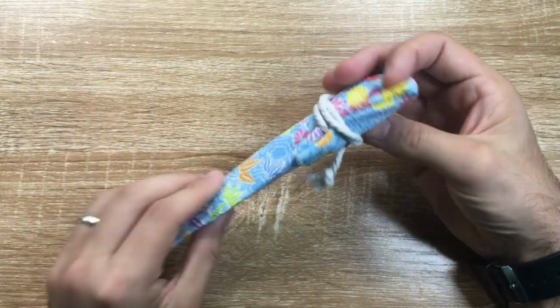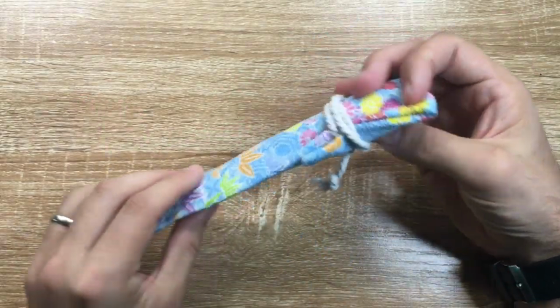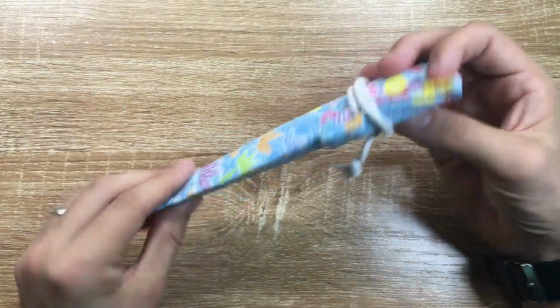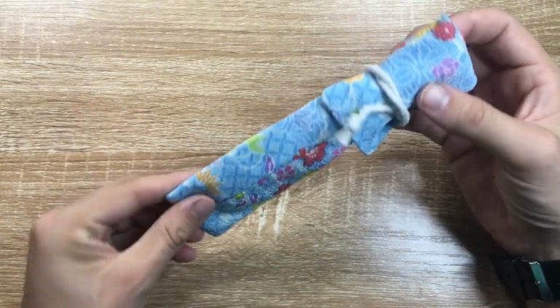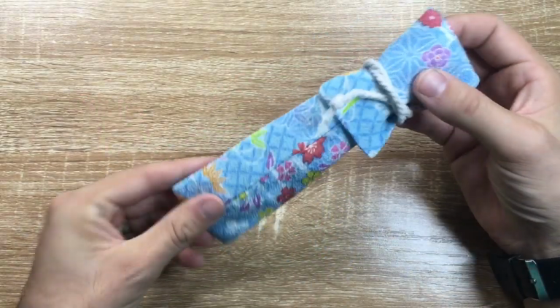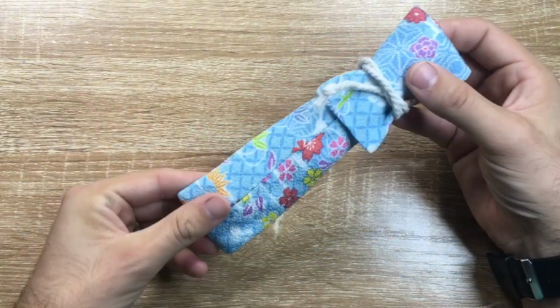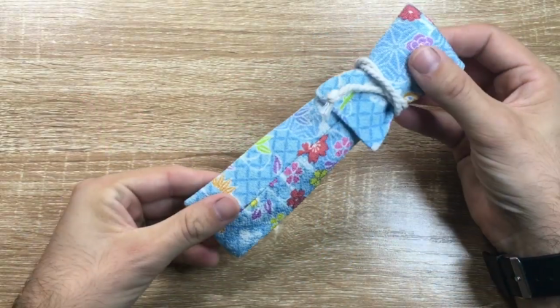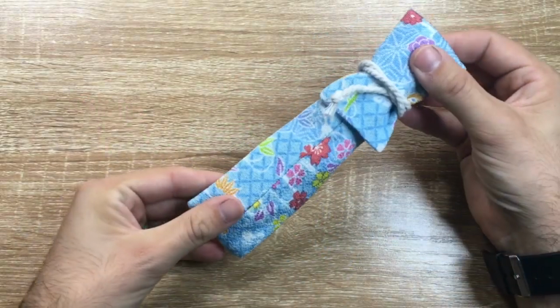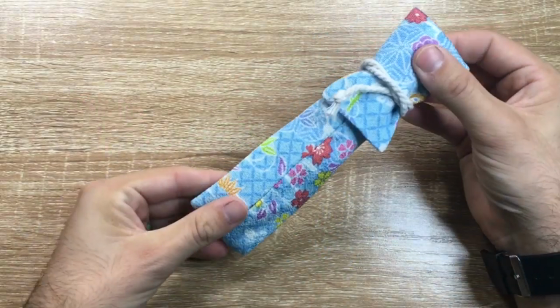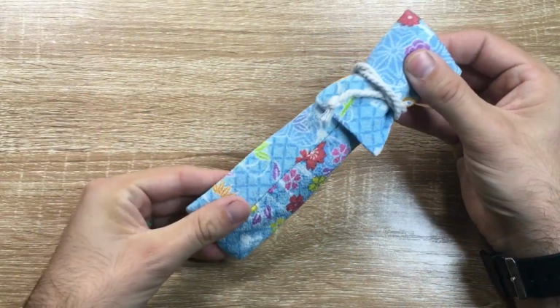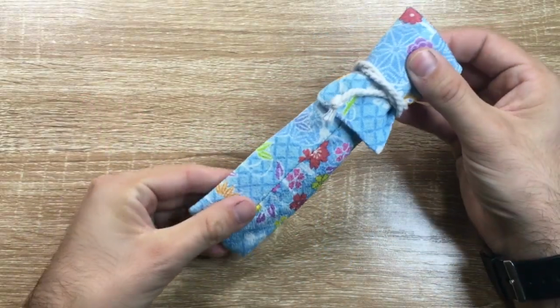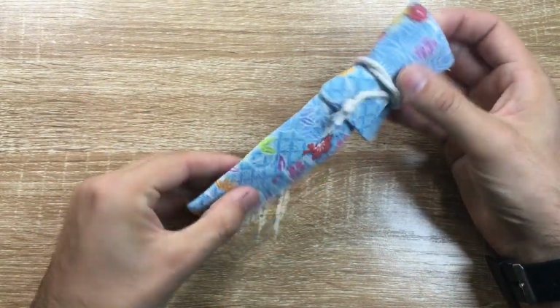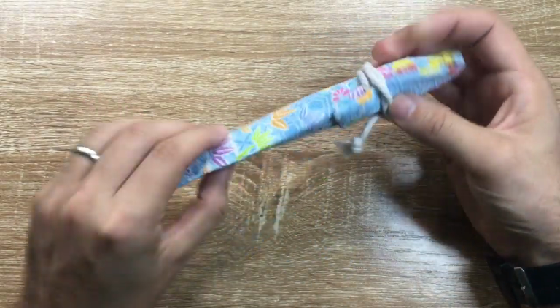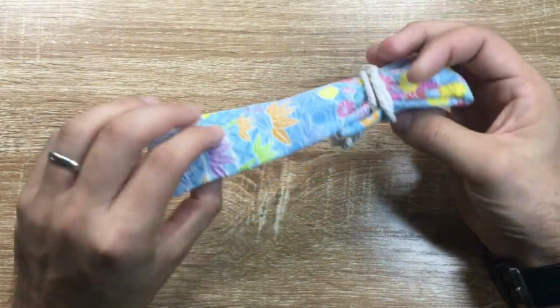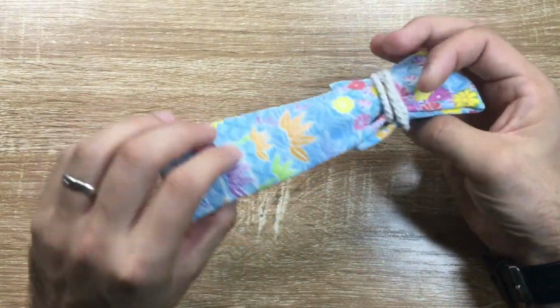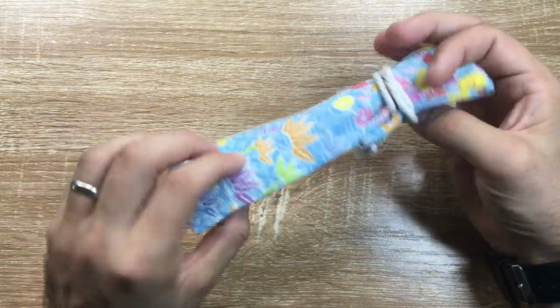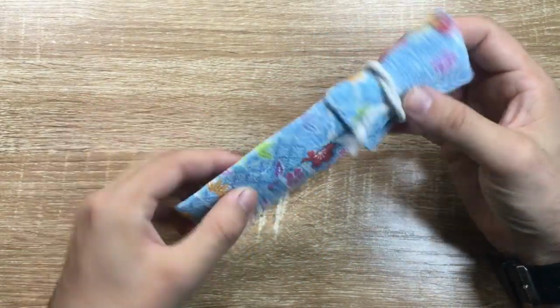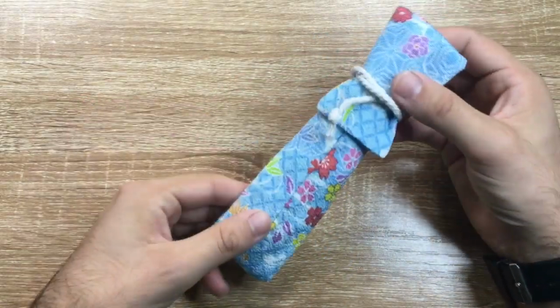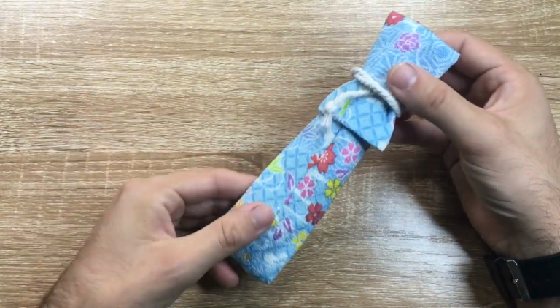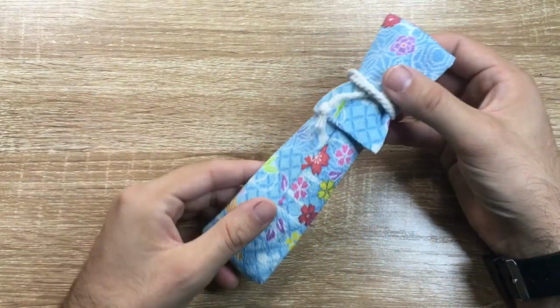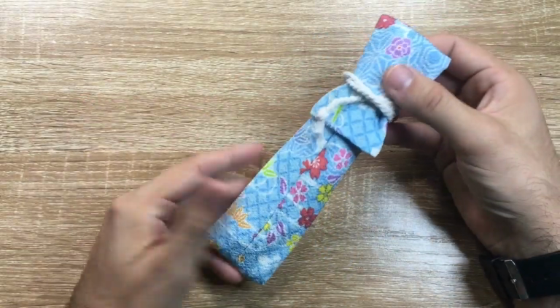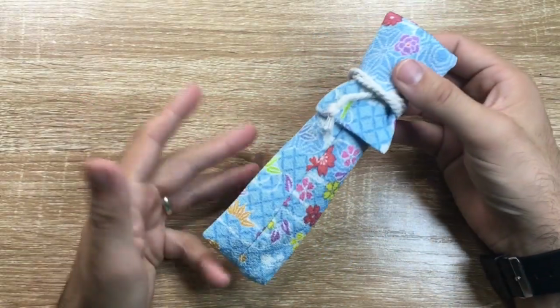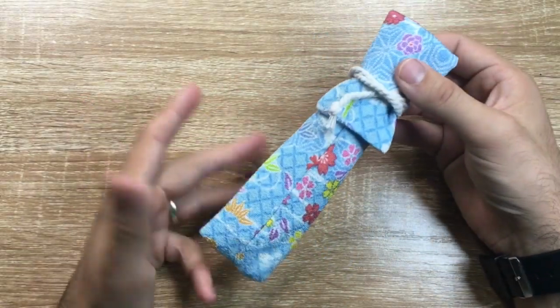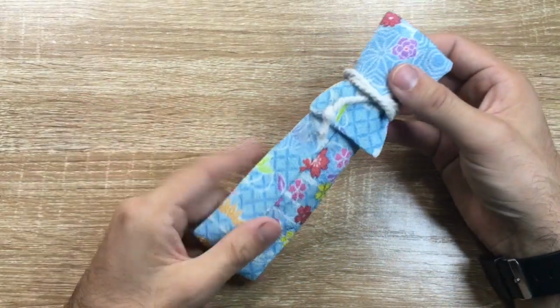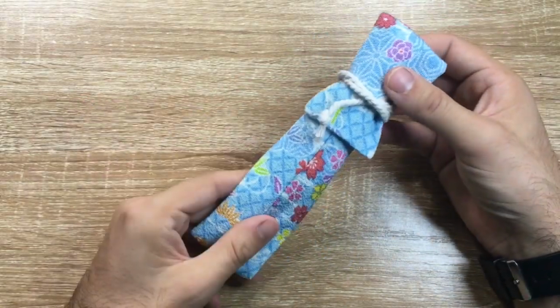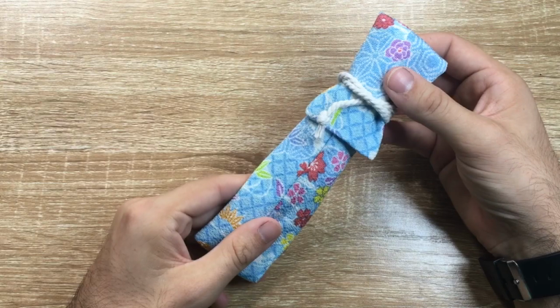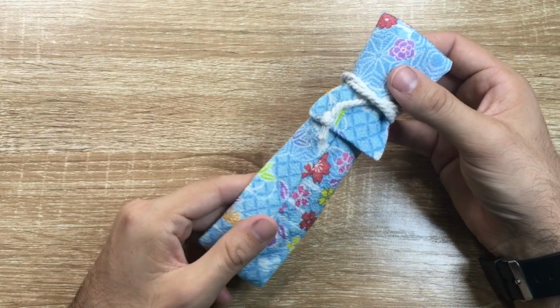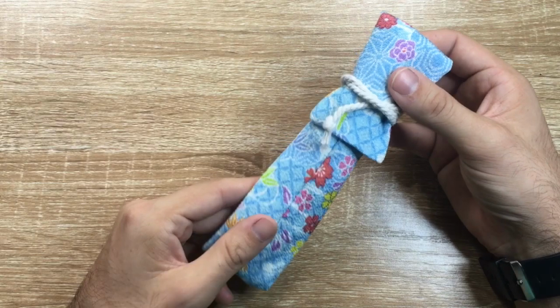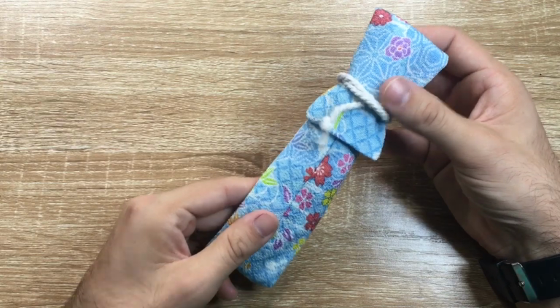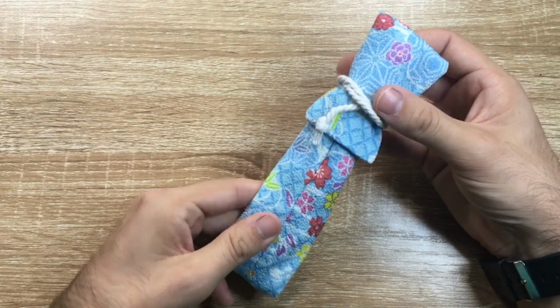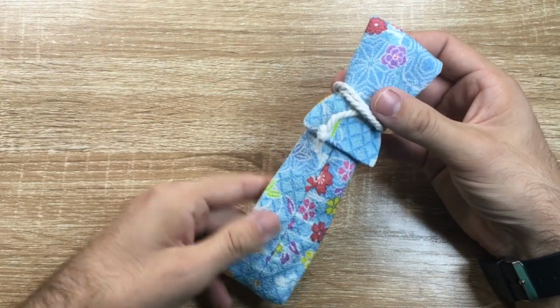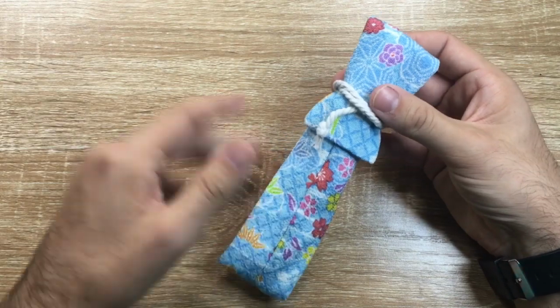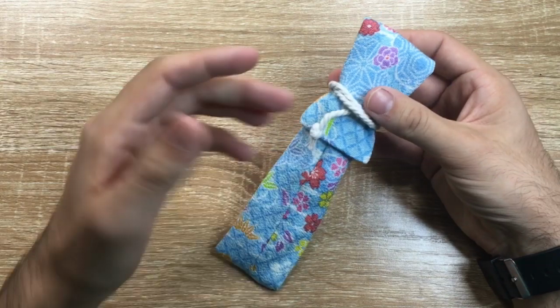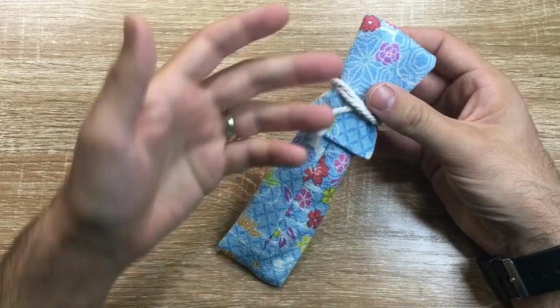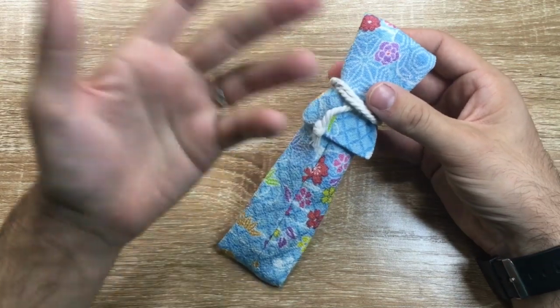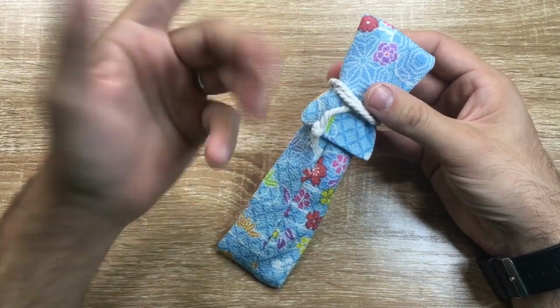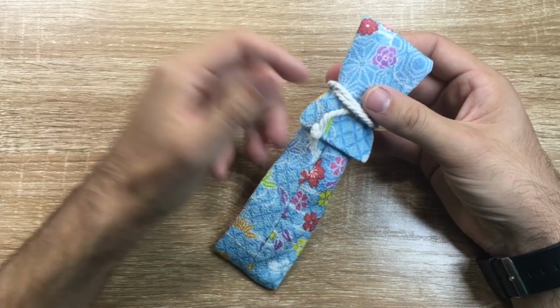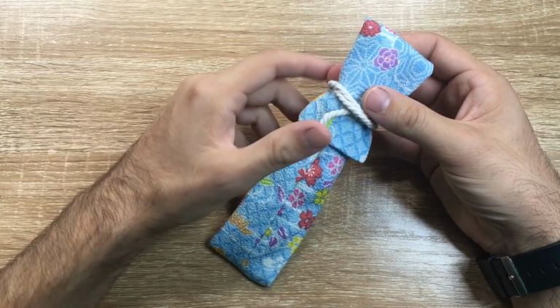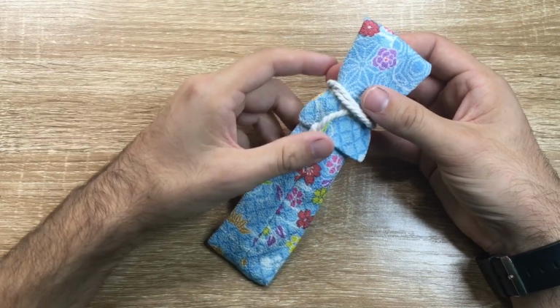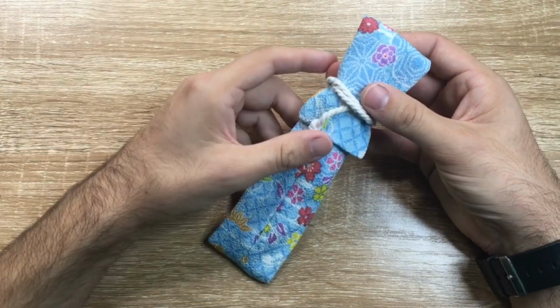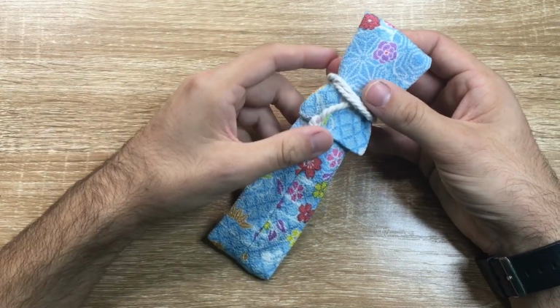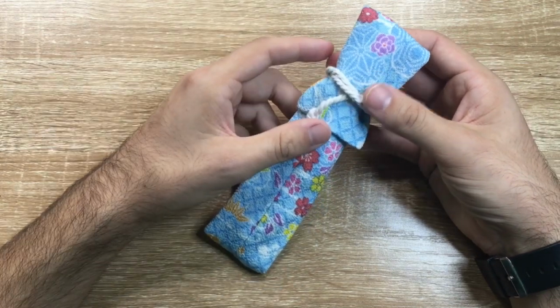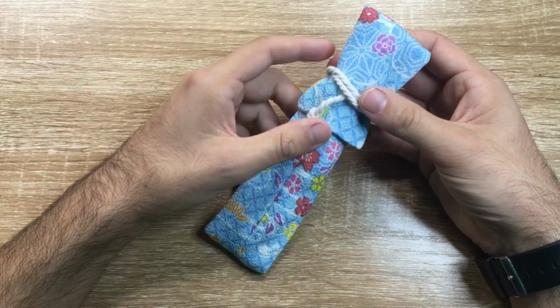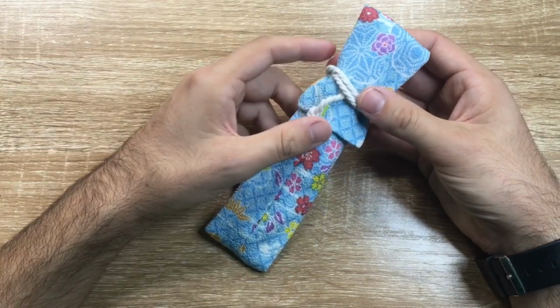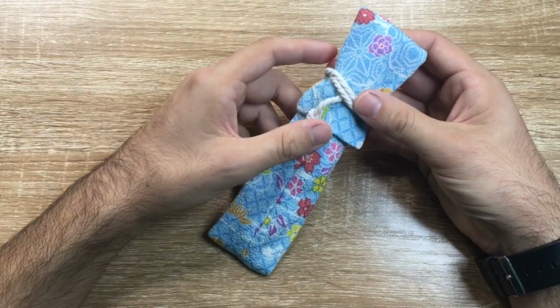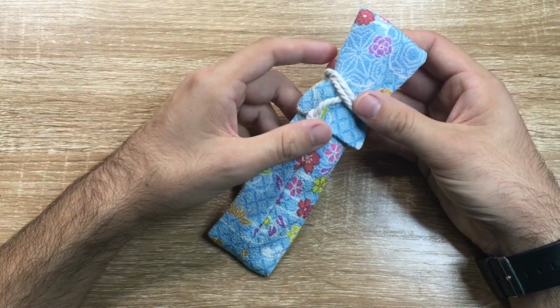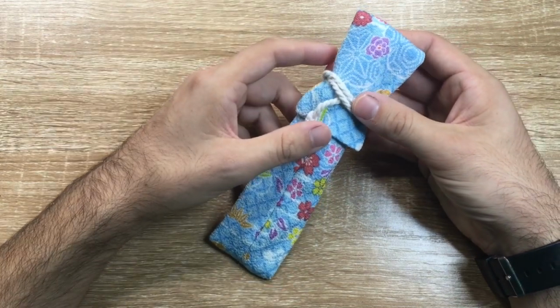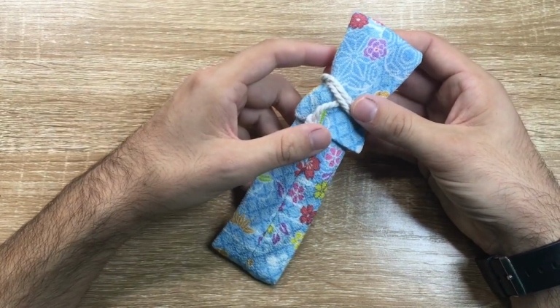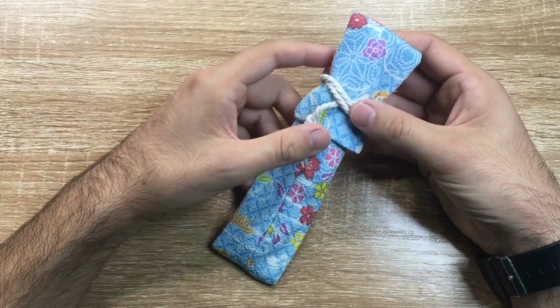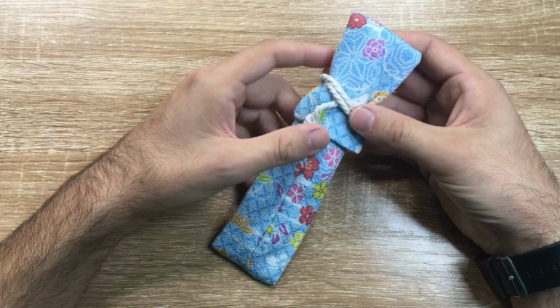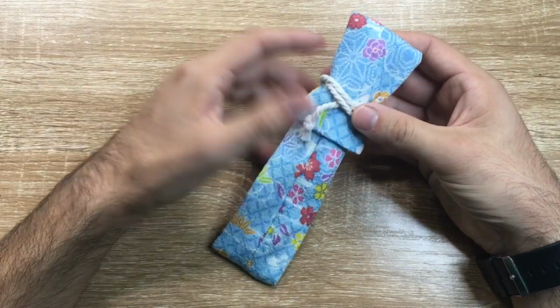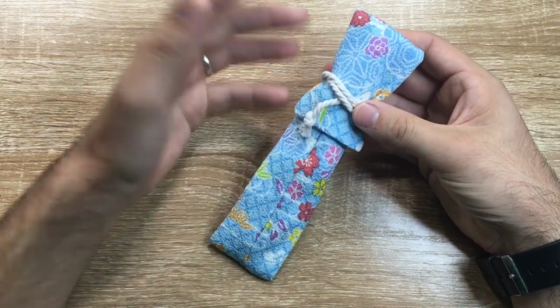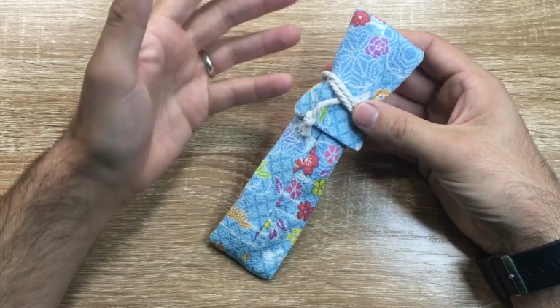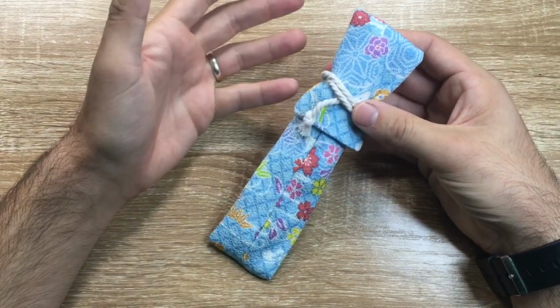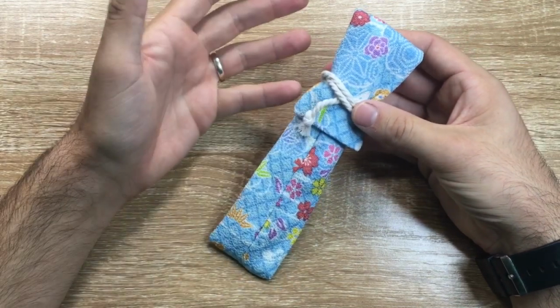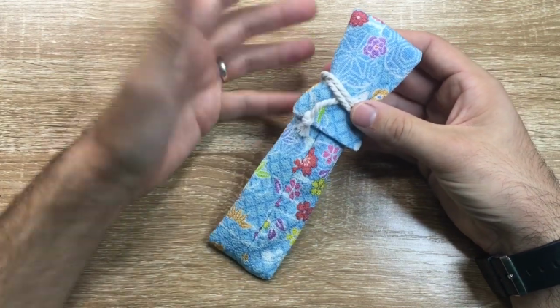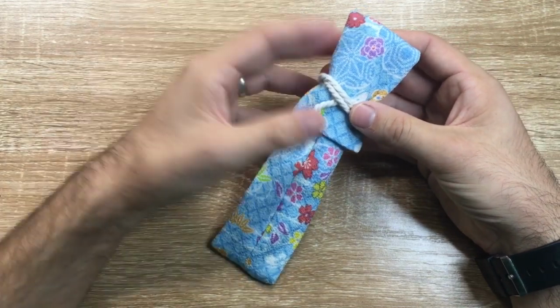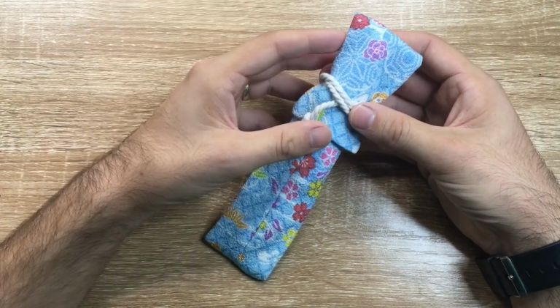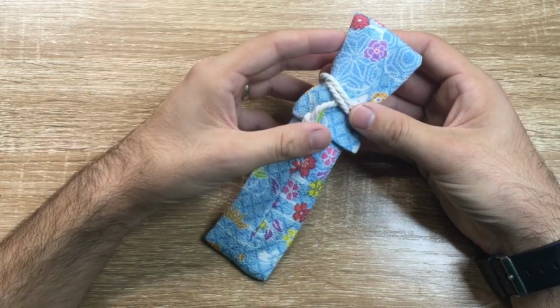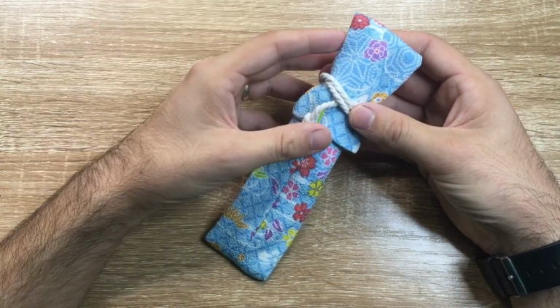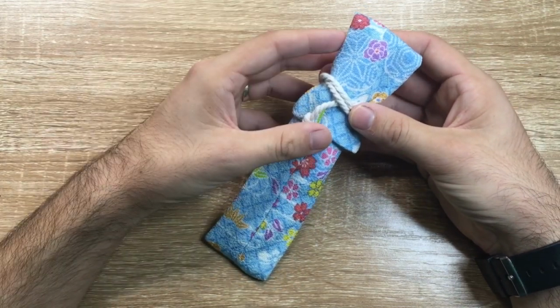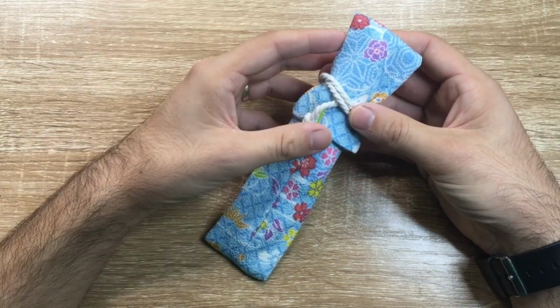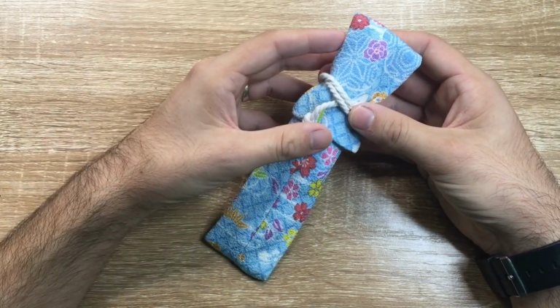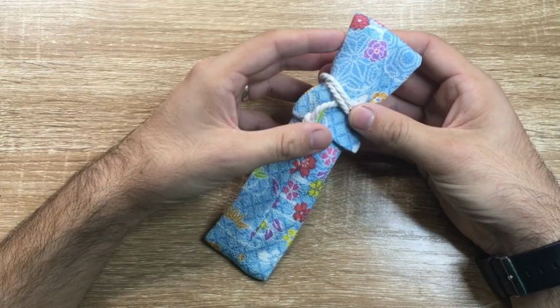It's safe, it's secure, it's not going to get damaged. It's also a great way to send pens in the mail — a really nice way to present them.